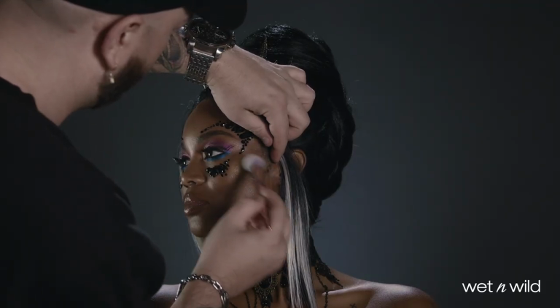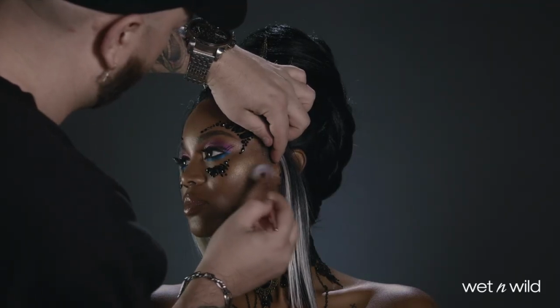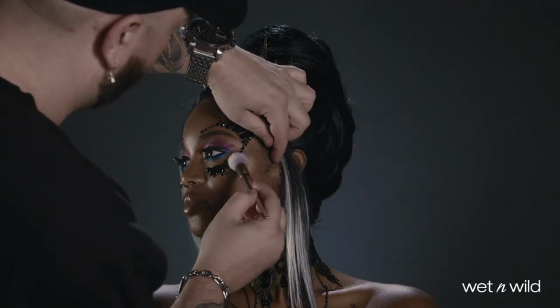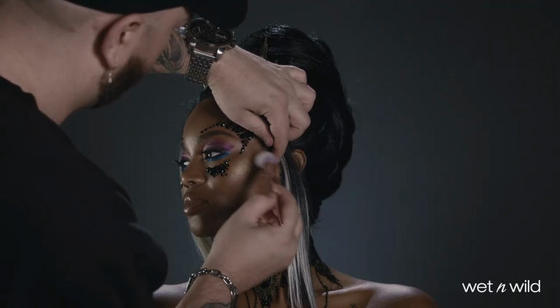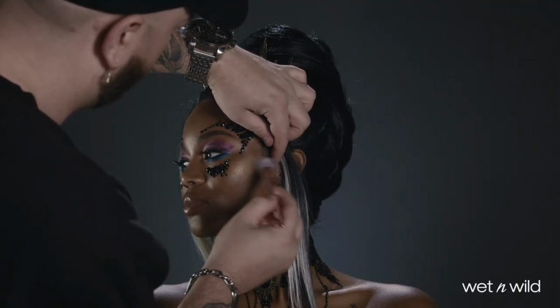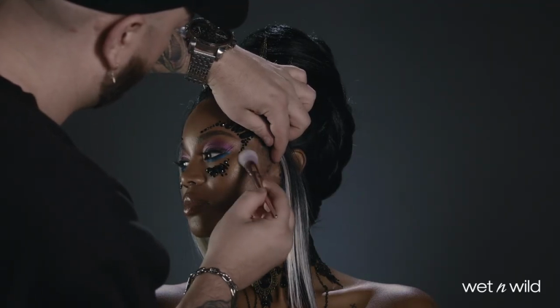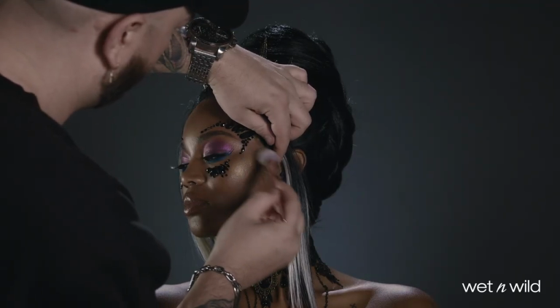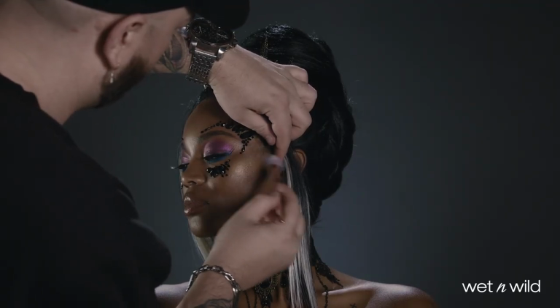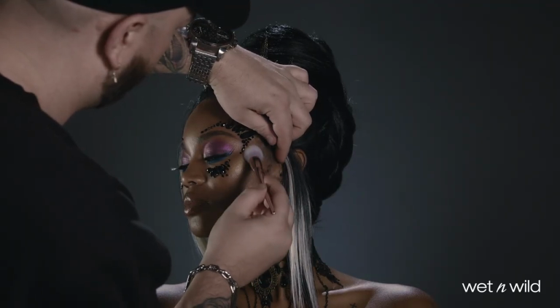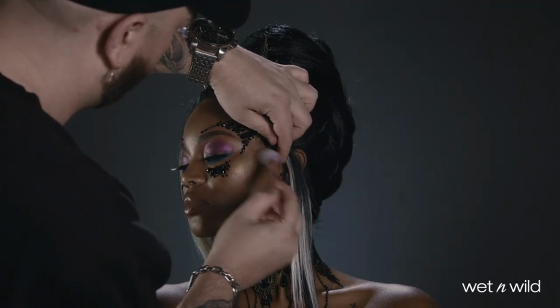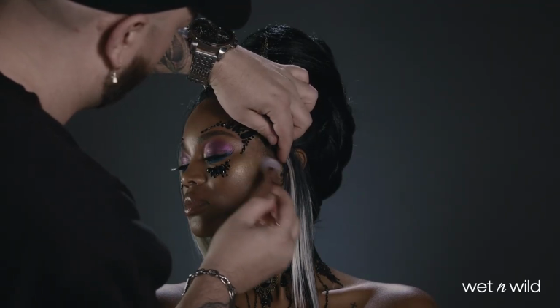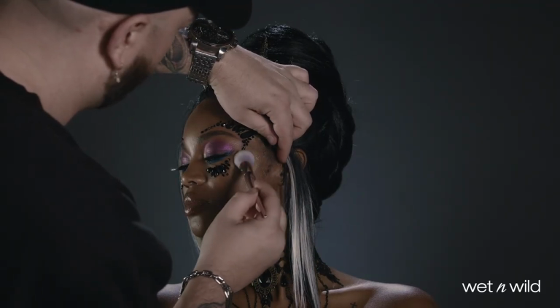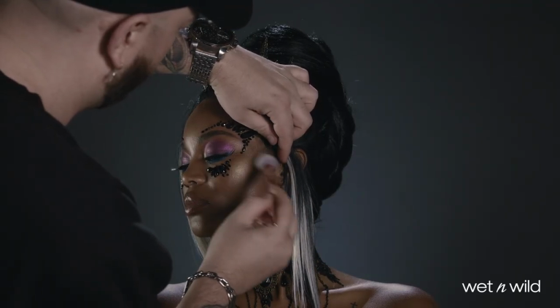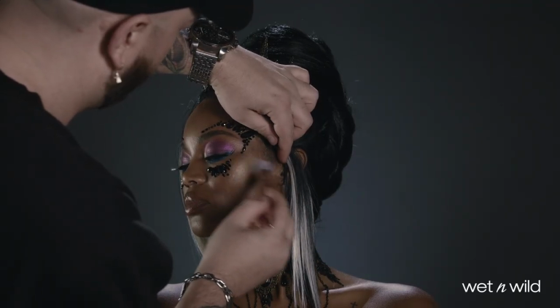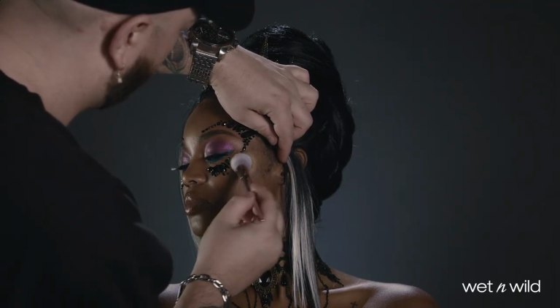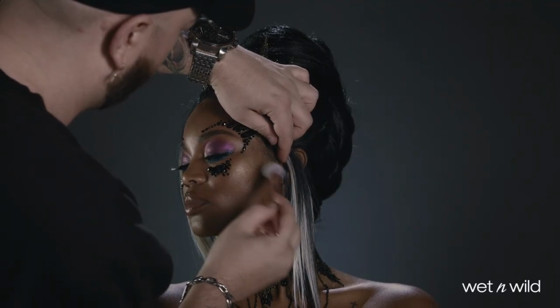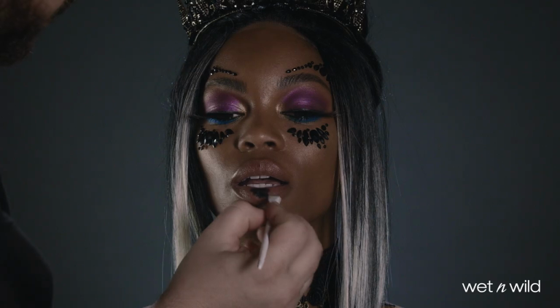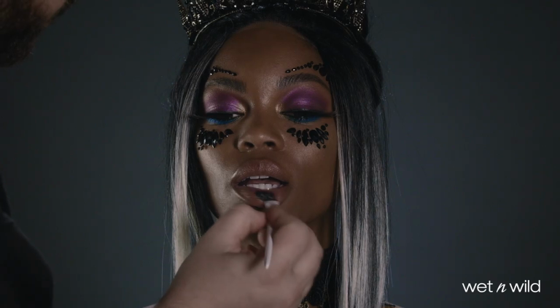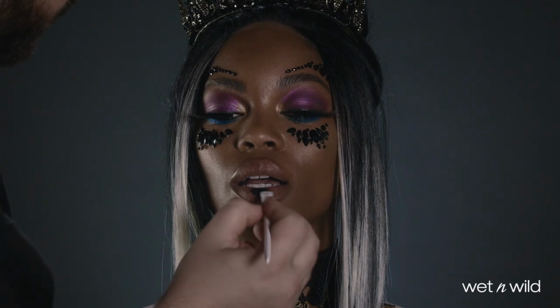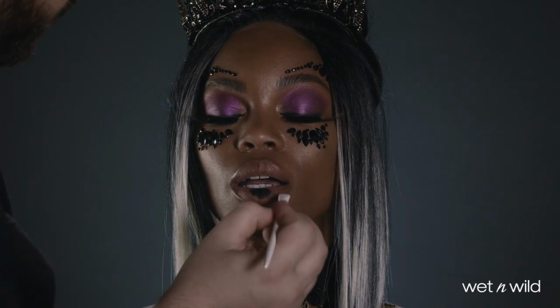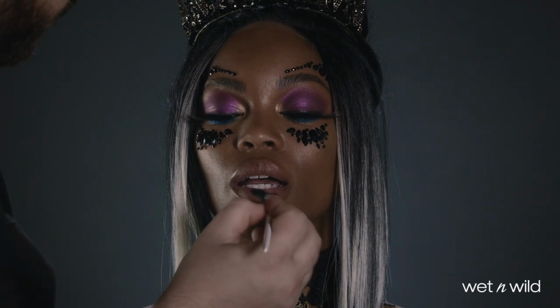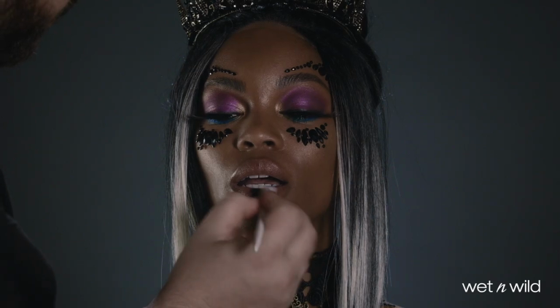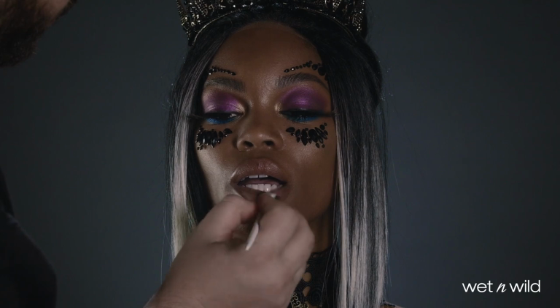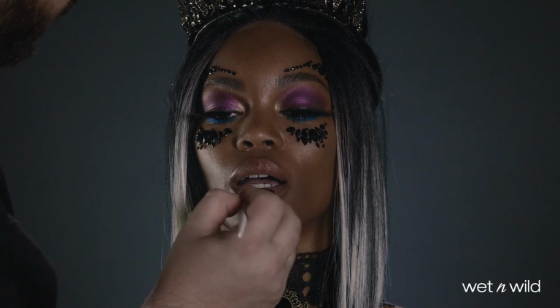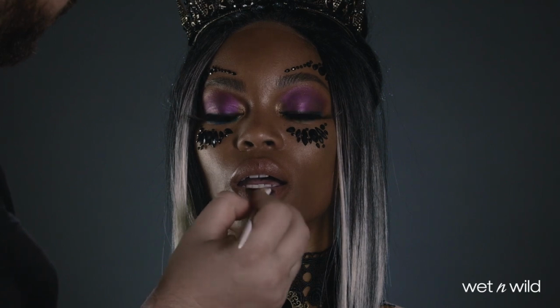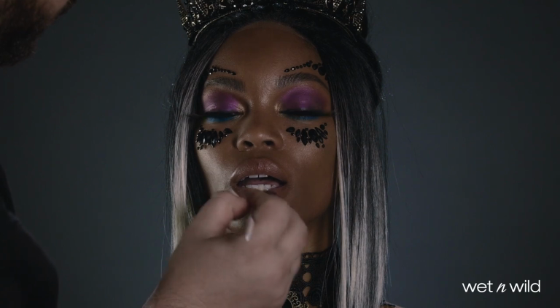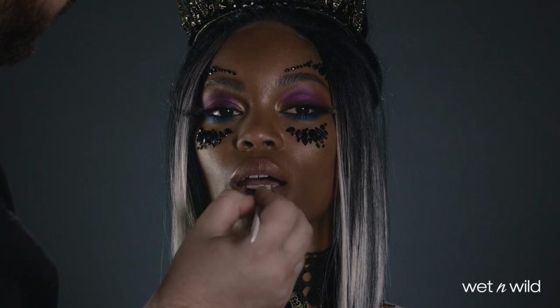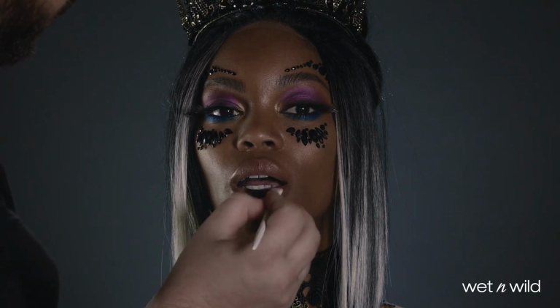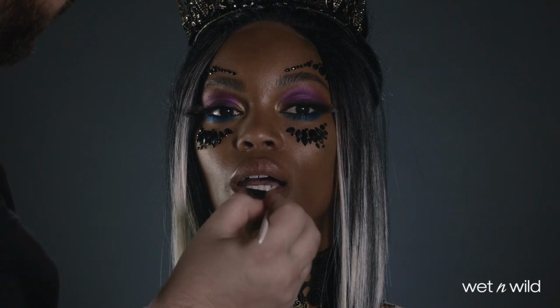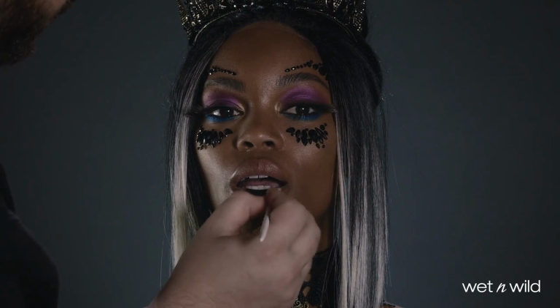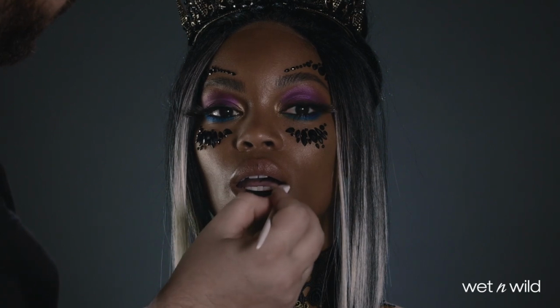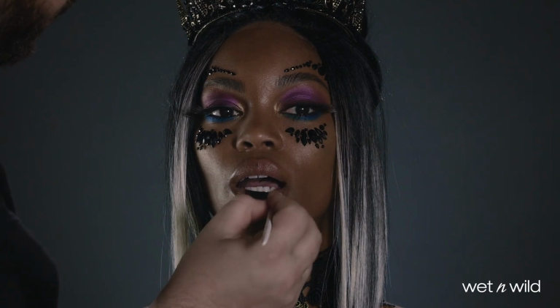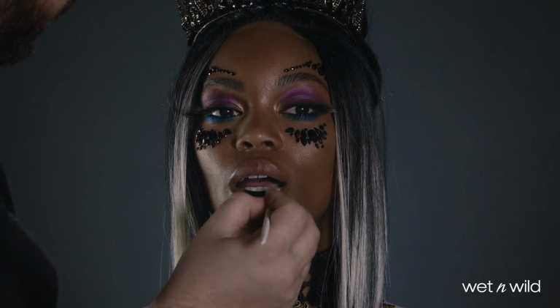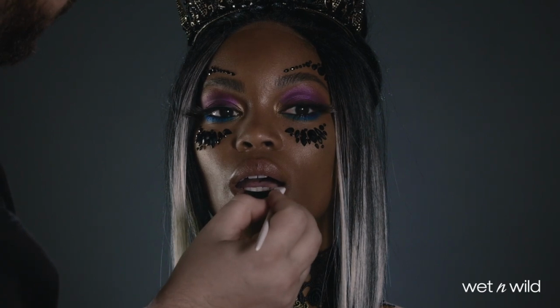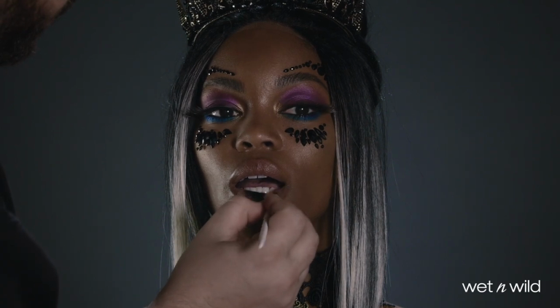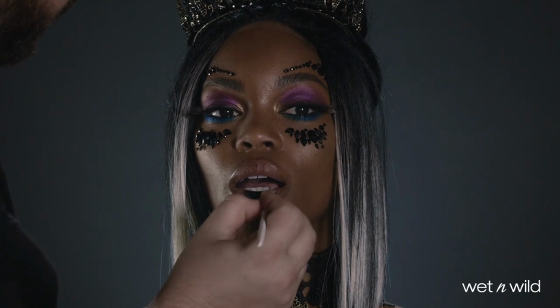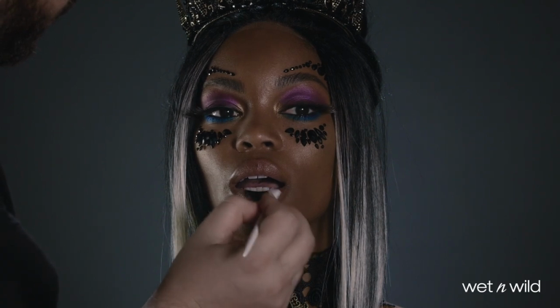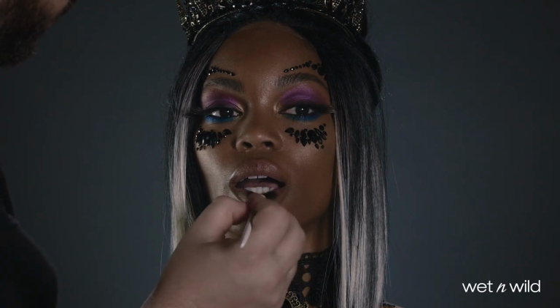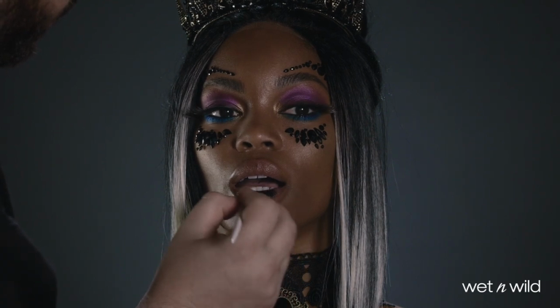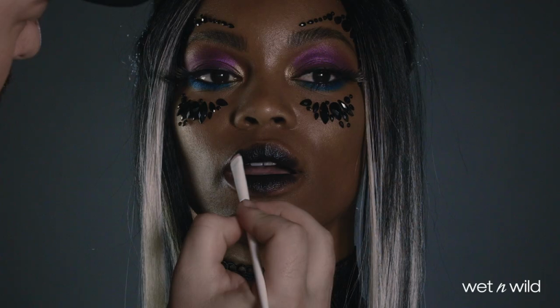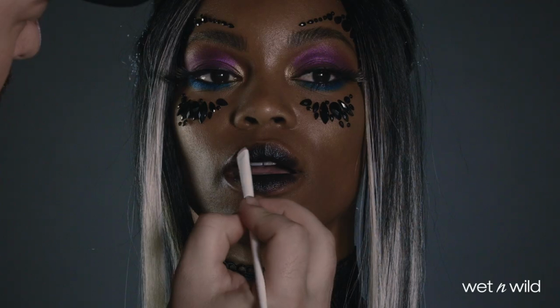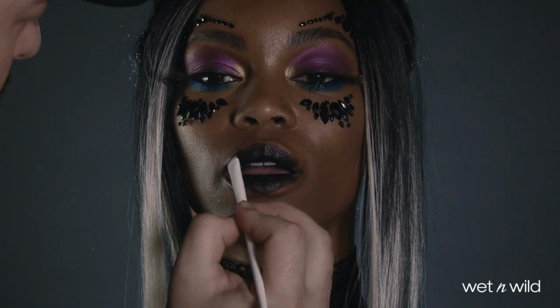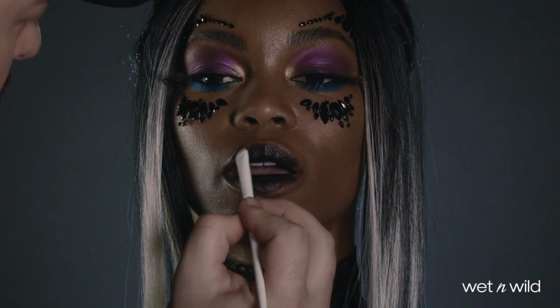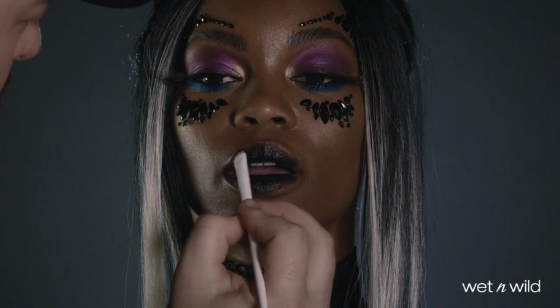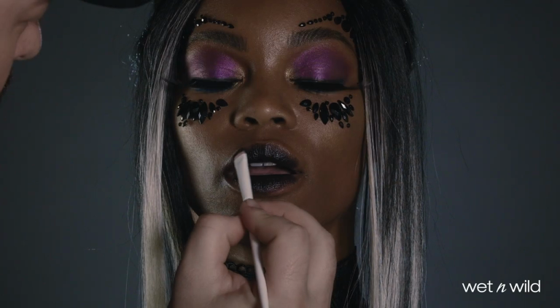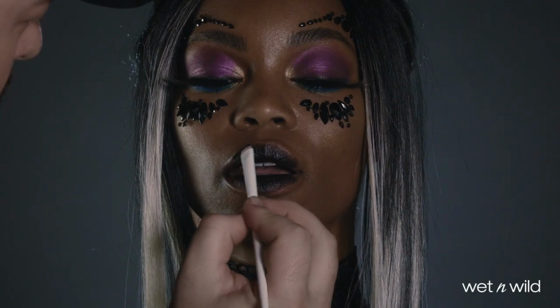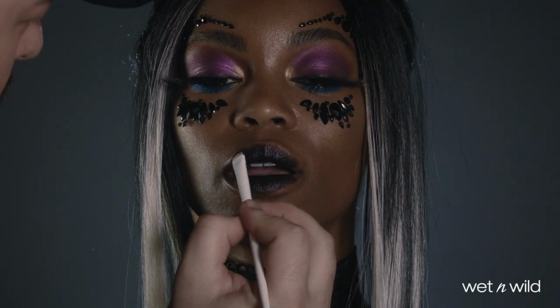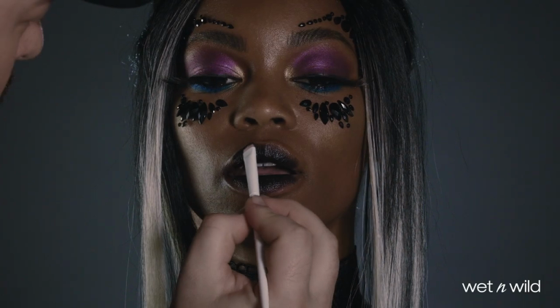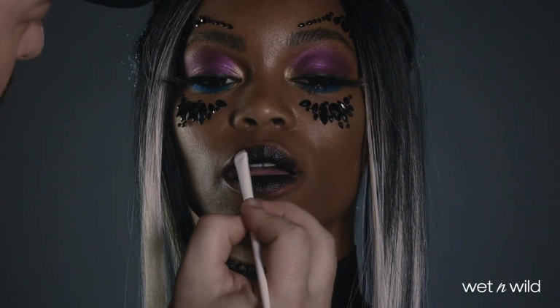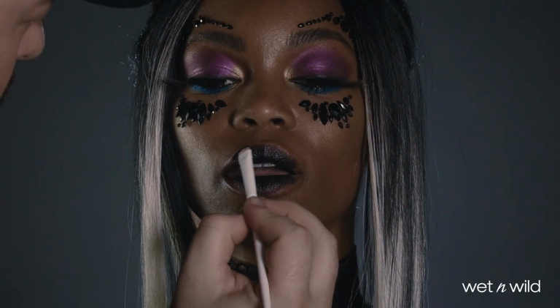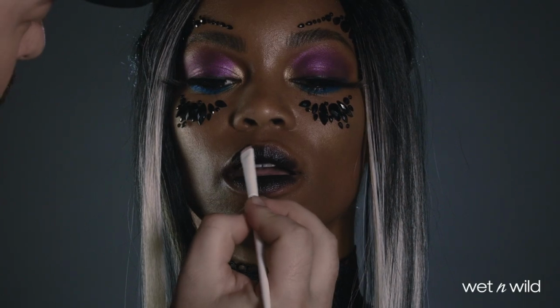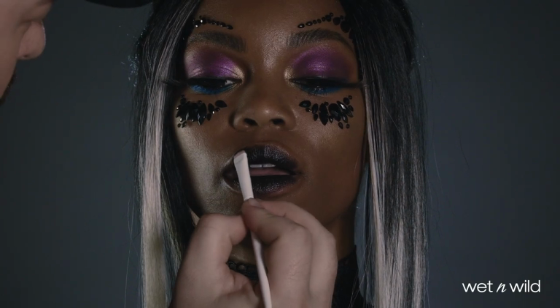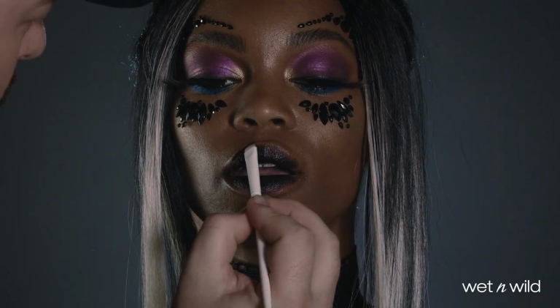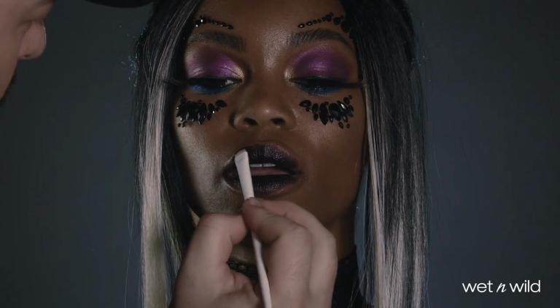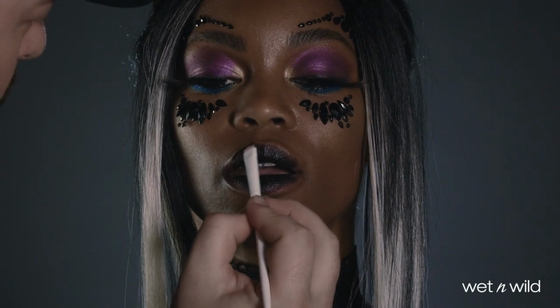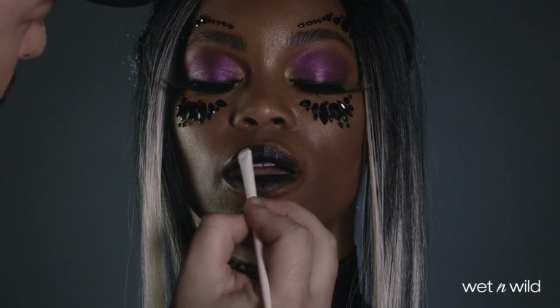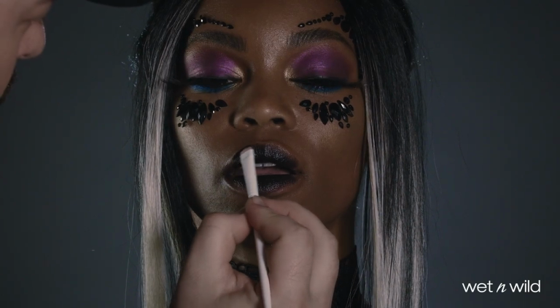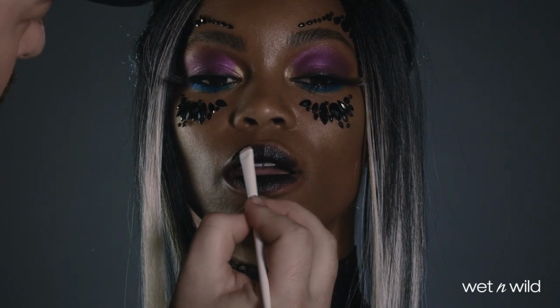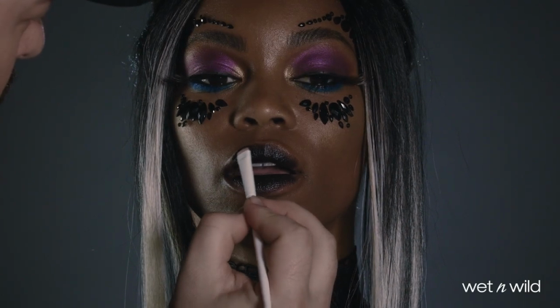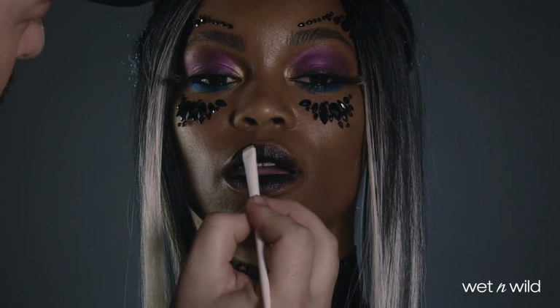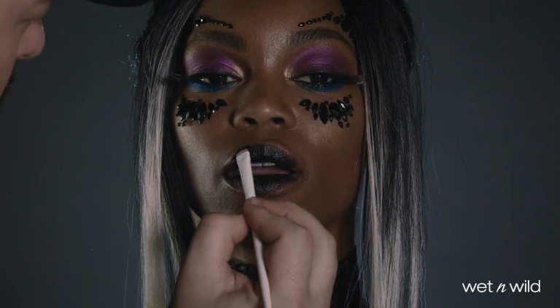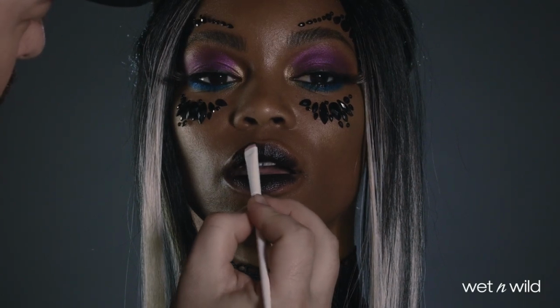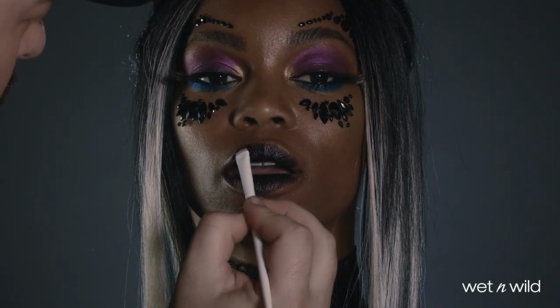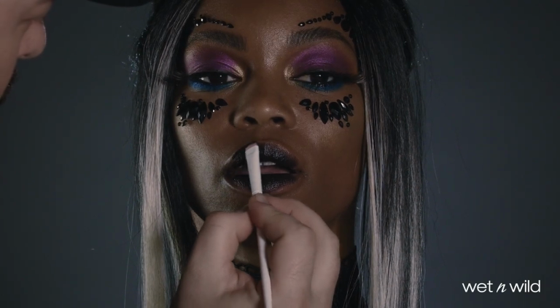And that soft golden highlighter looks great against the Megalast lip color in Eerie Onyx. I love a black lip and it finishes the look on a dramatic note.